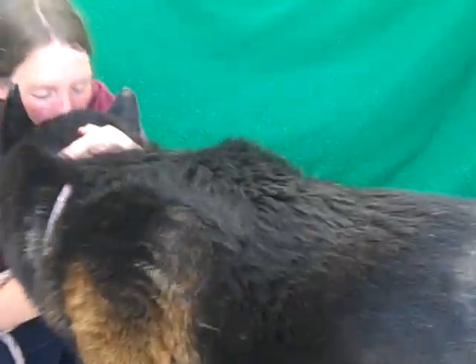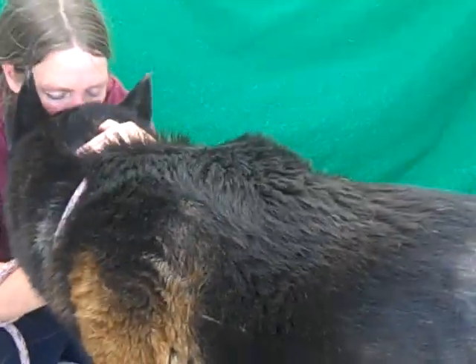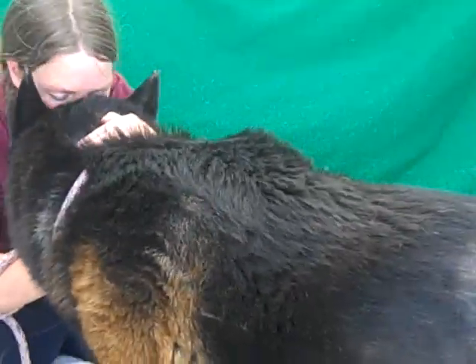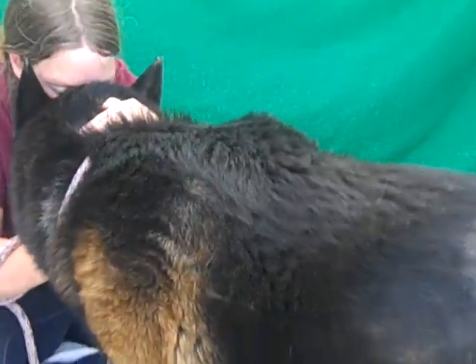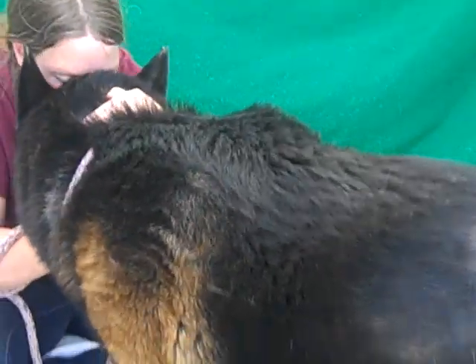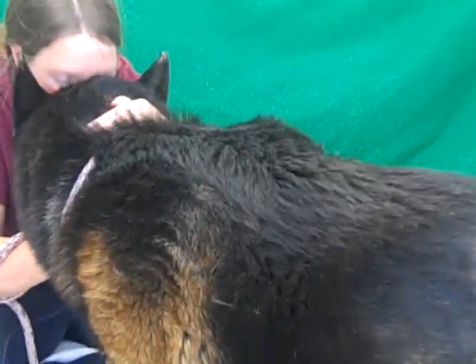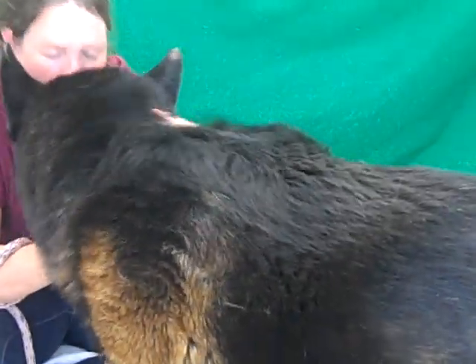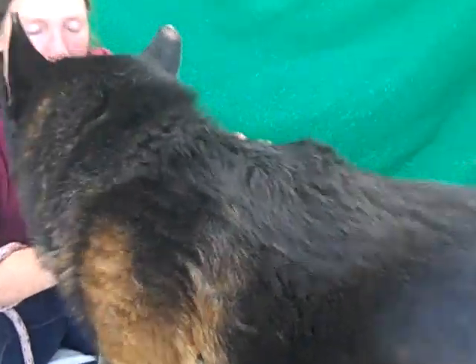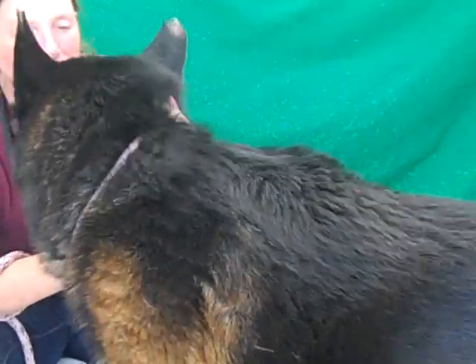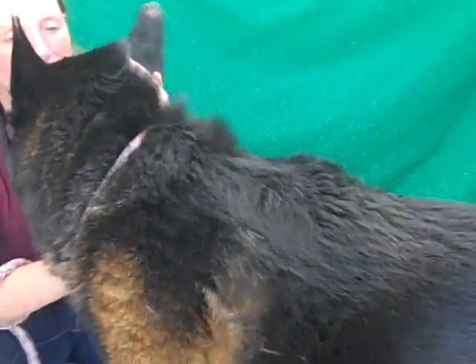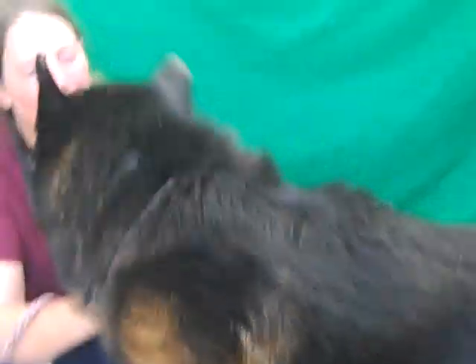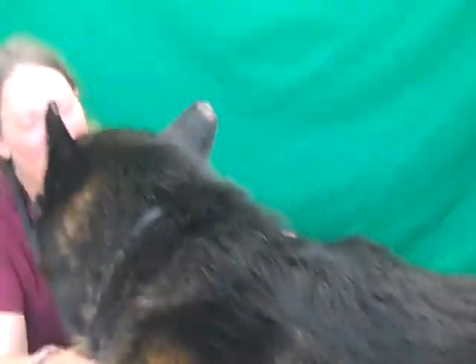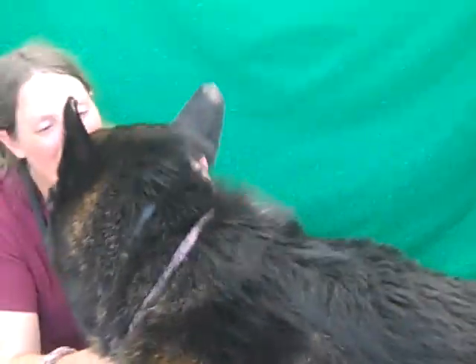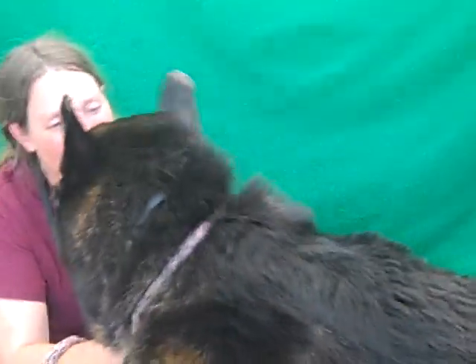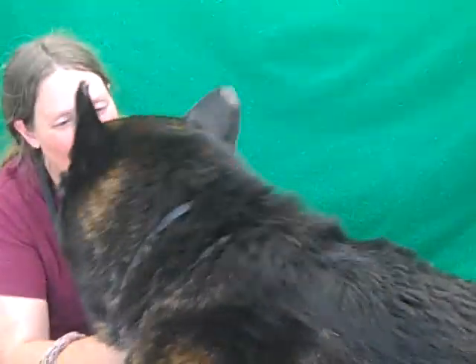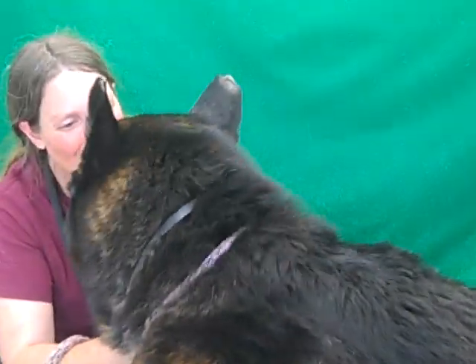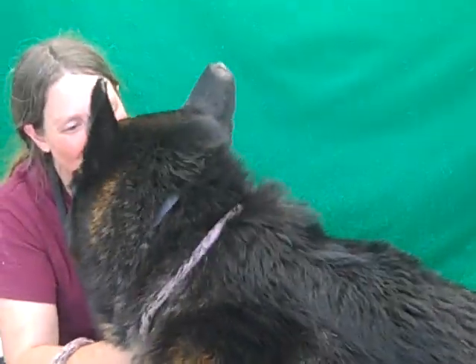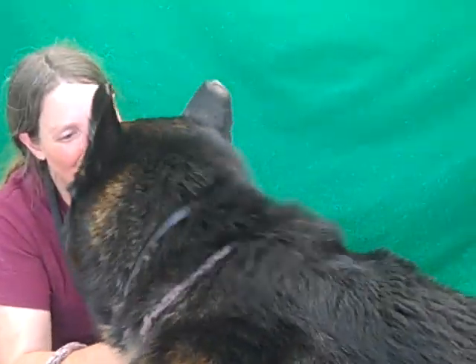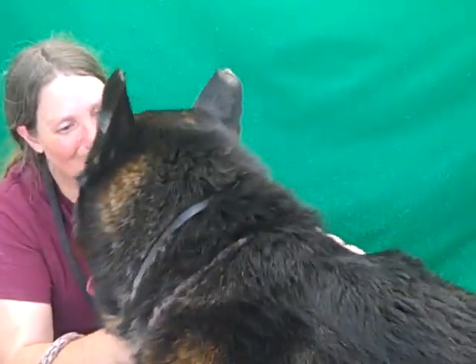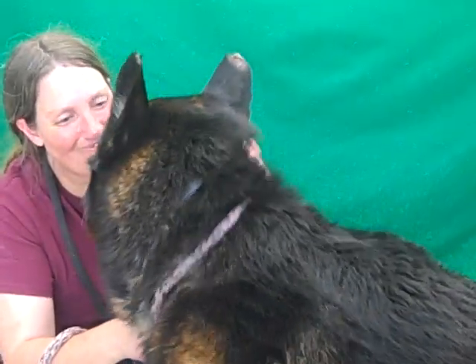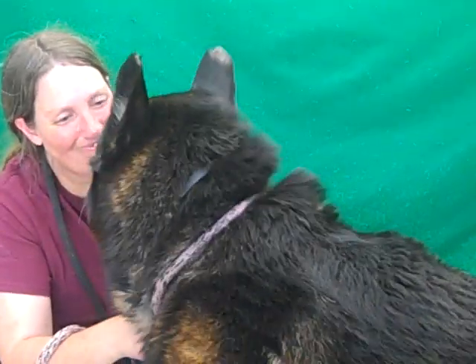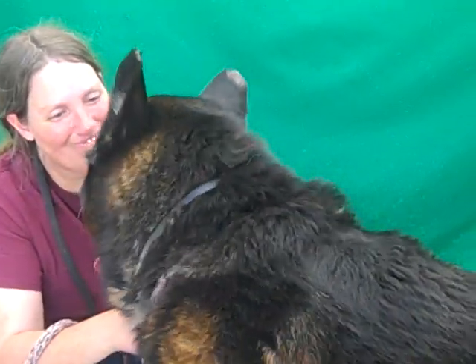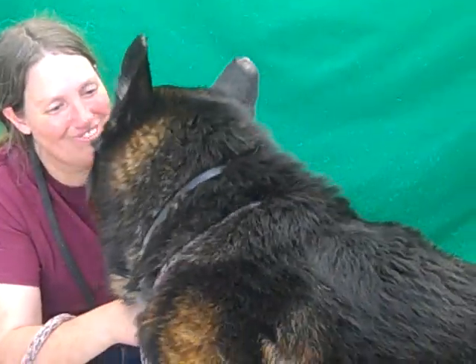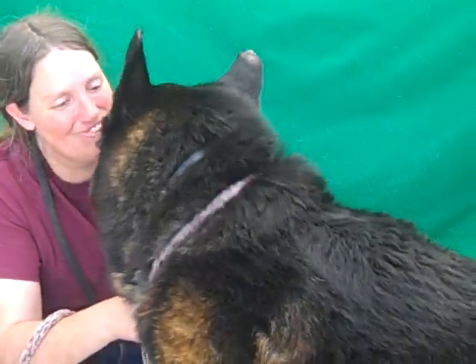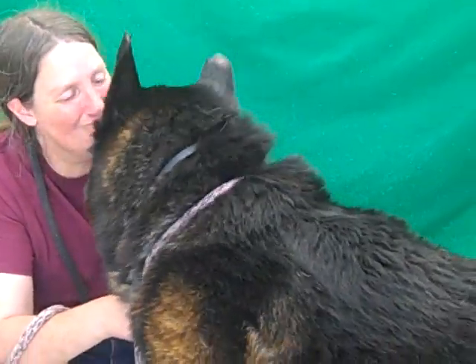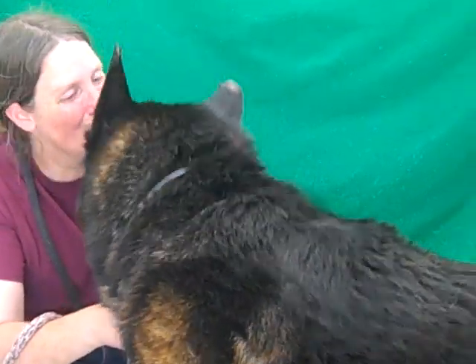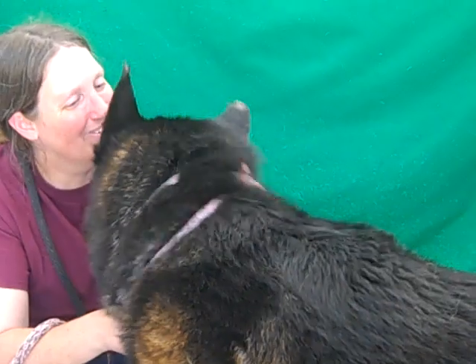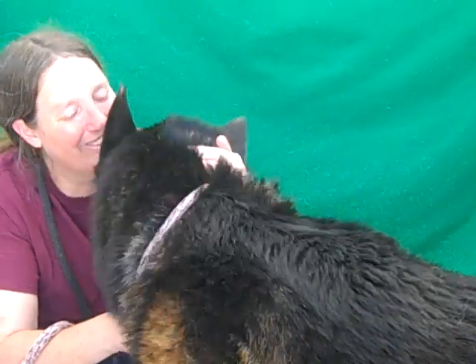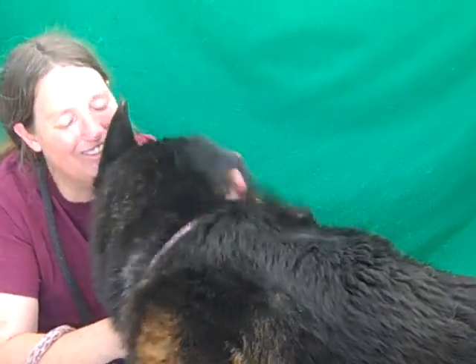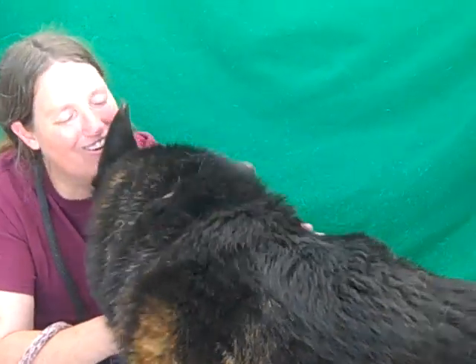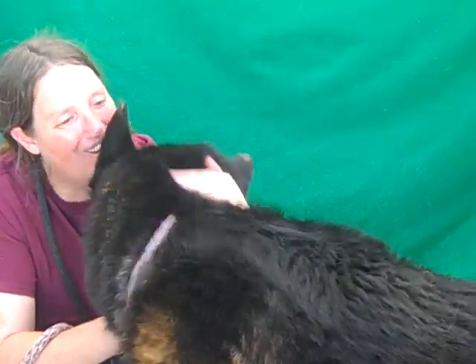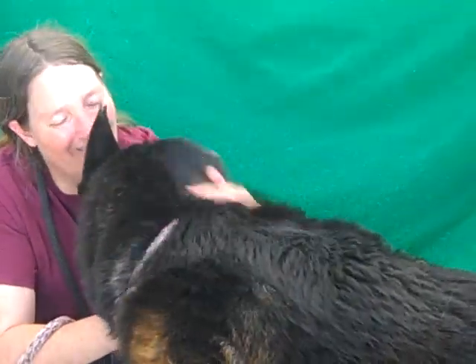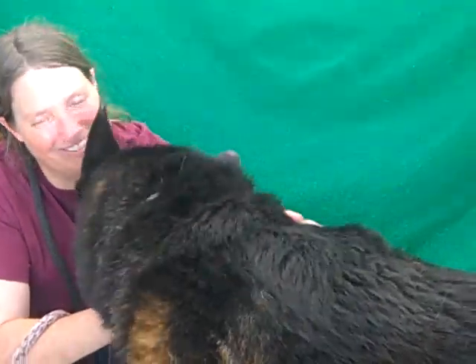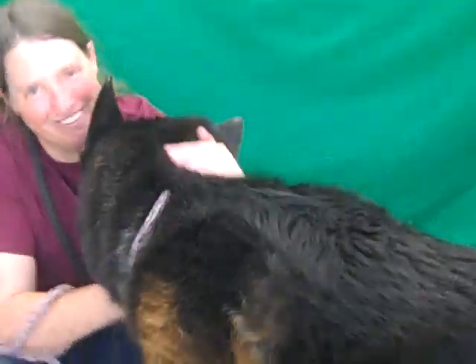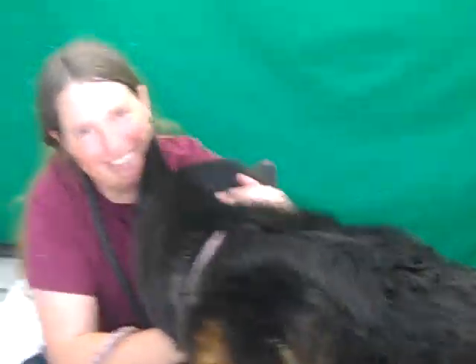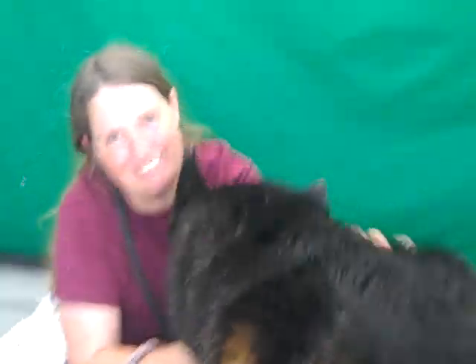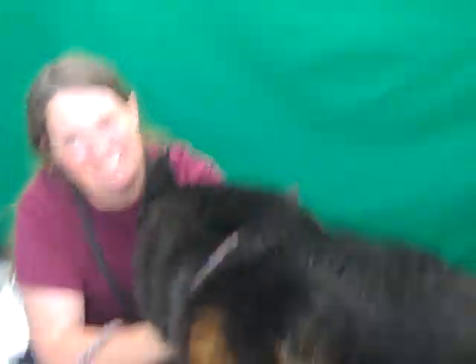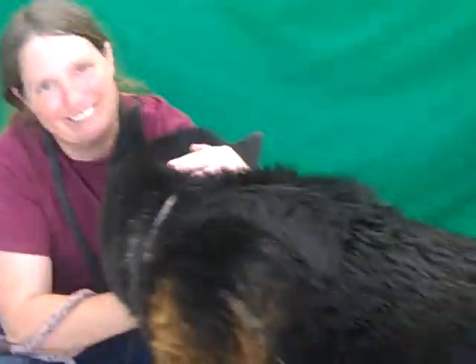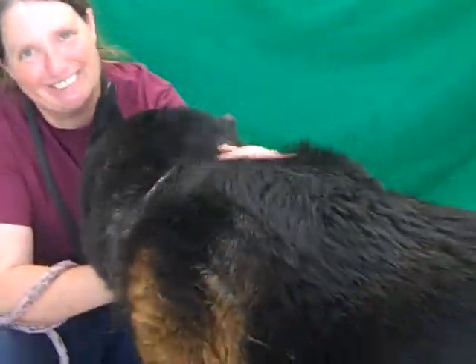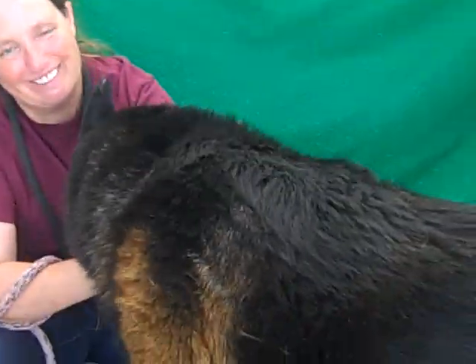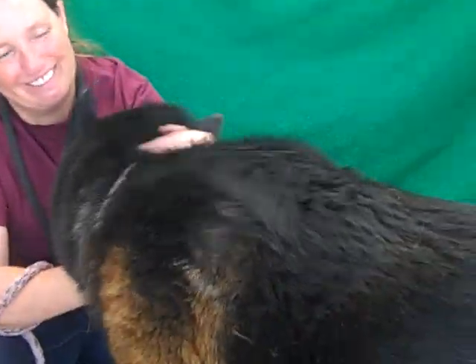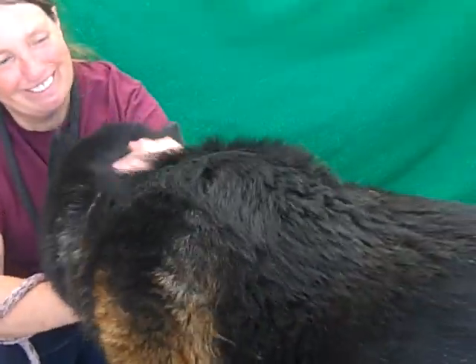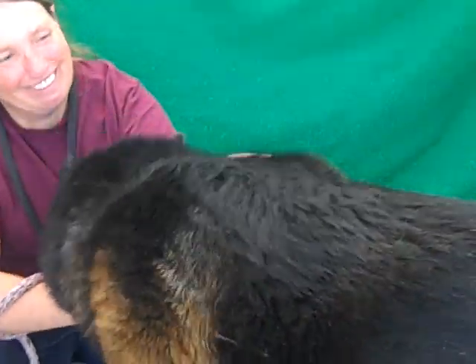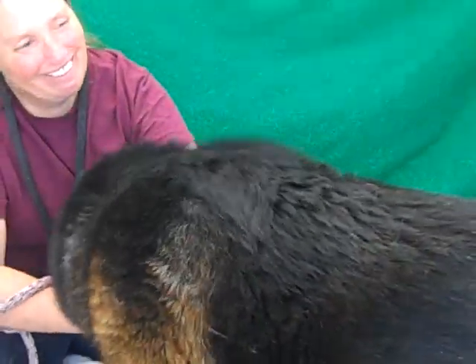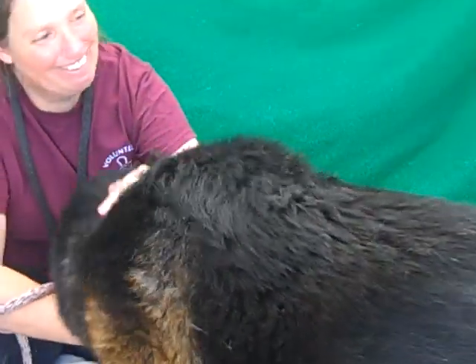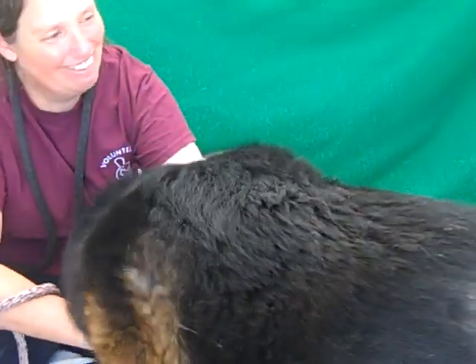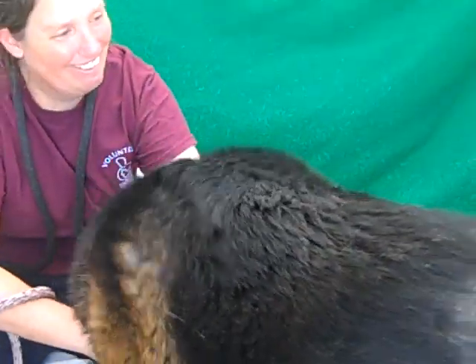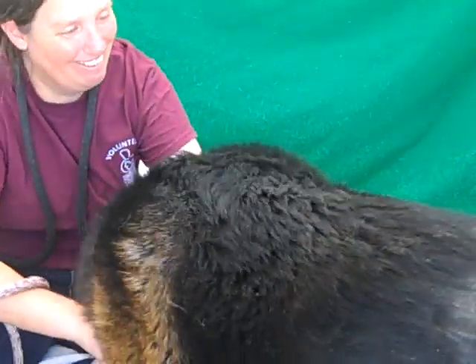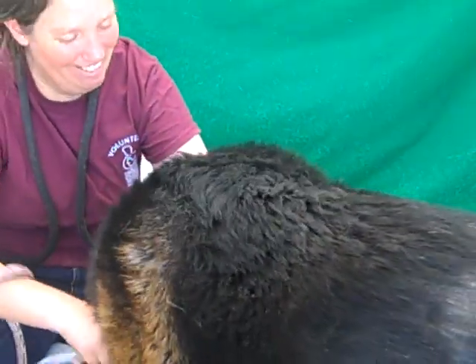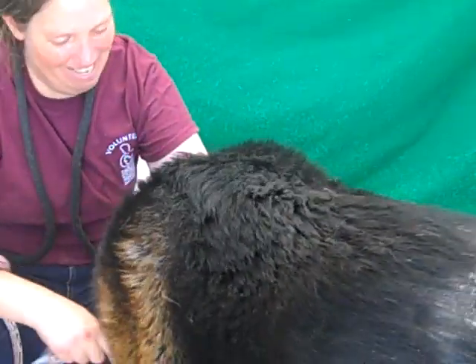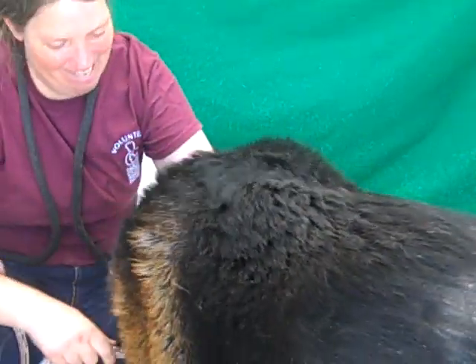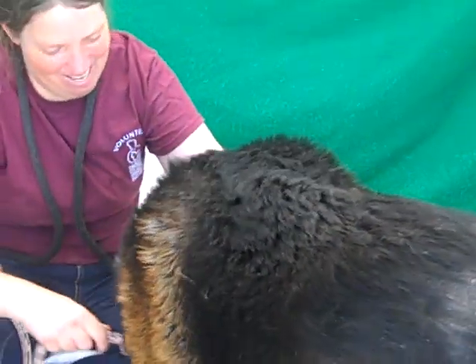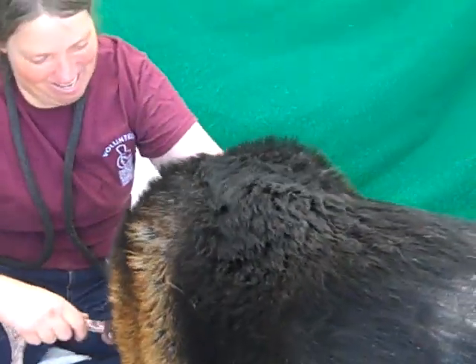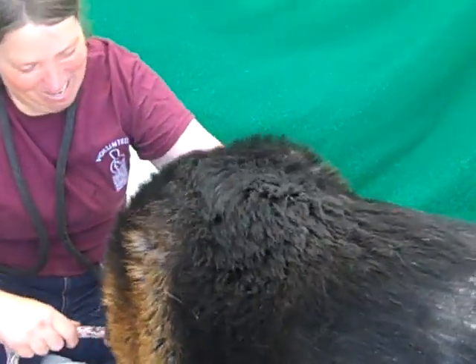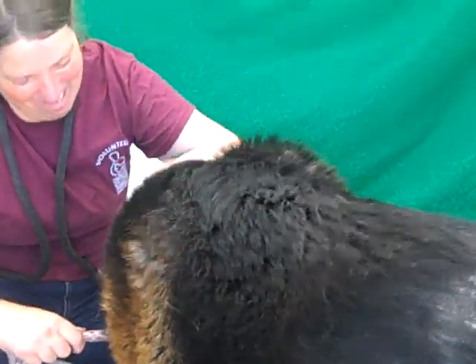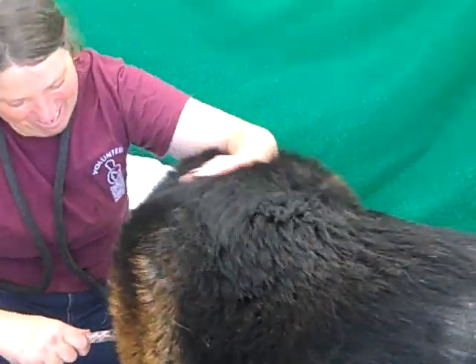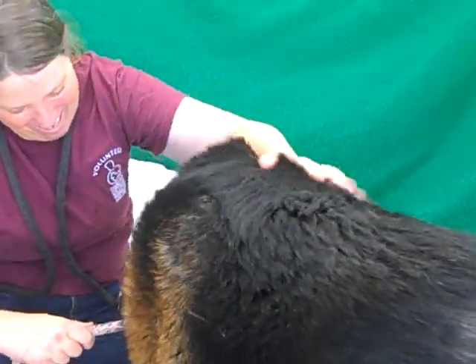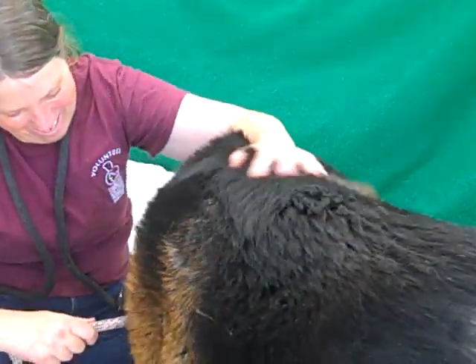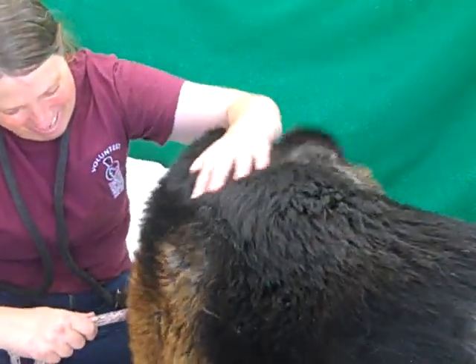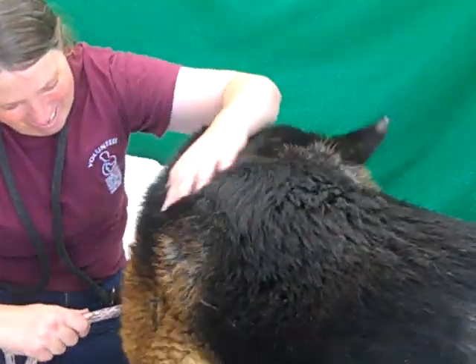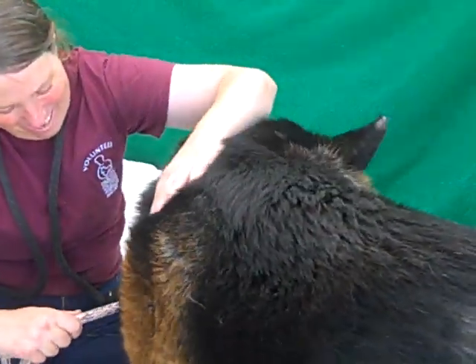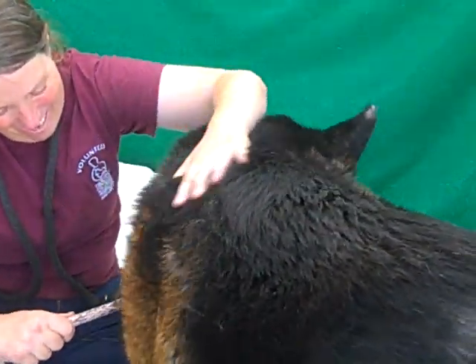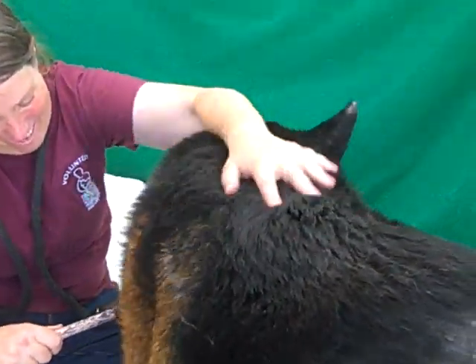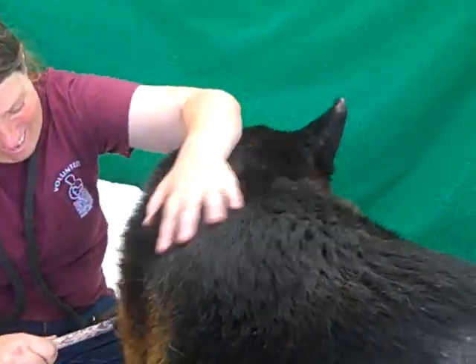He is a beautiful, husky dog, and if you can help him get rid of the skin condition, look how much more gorgeous he's going to be. I mean he is stunning — this beautiful bear-like coat. He has a lovely, lovely personality.